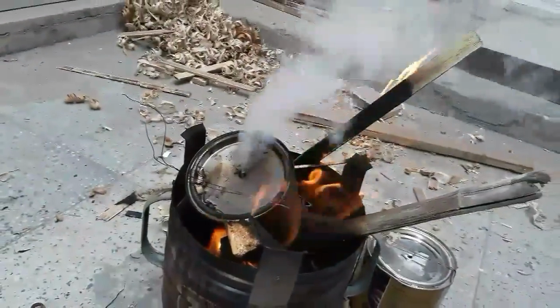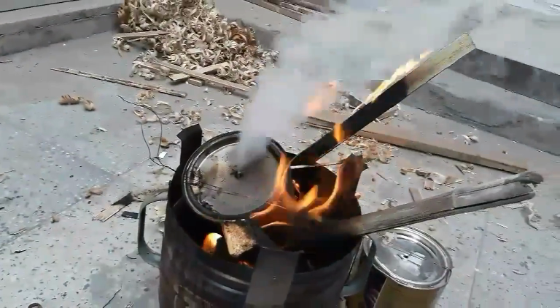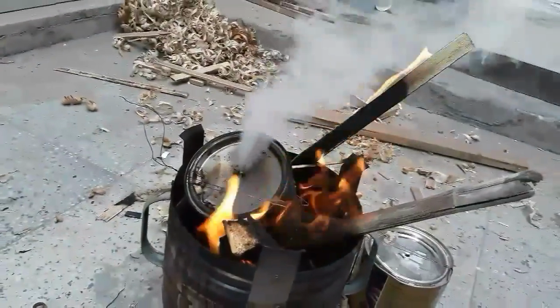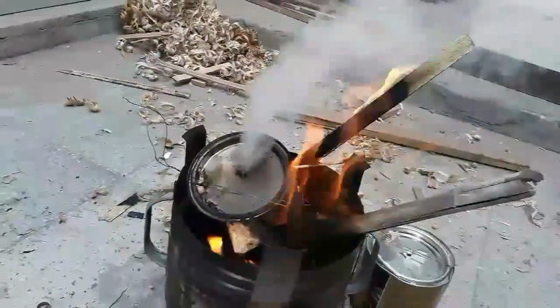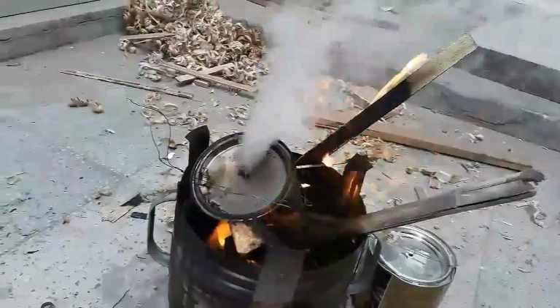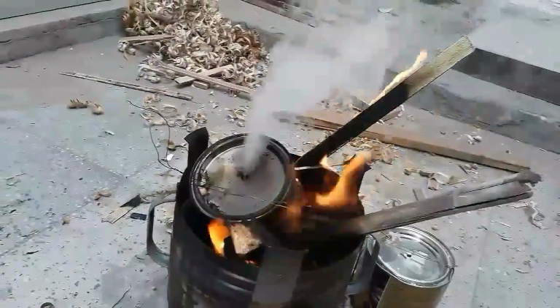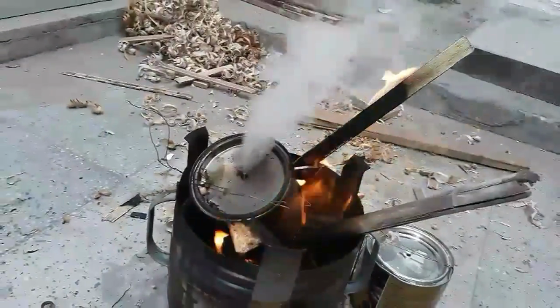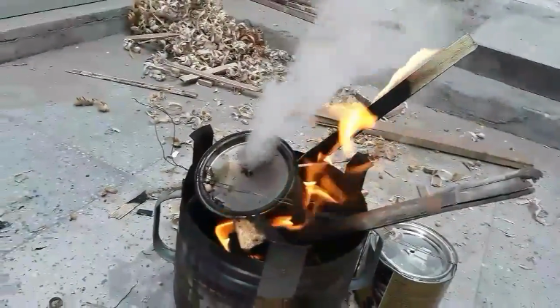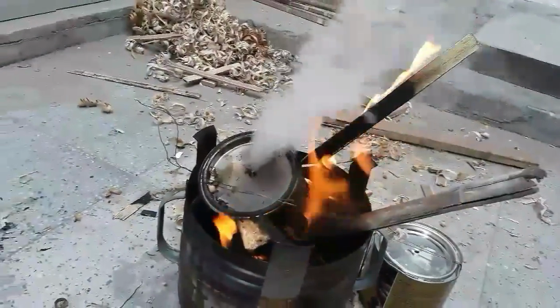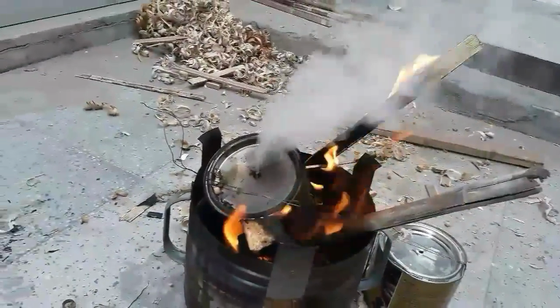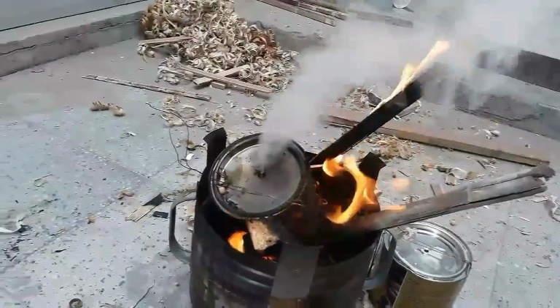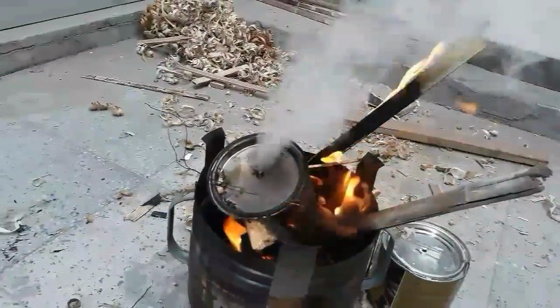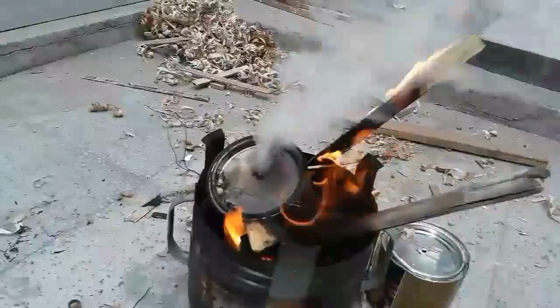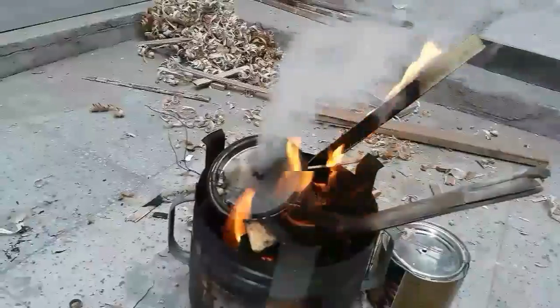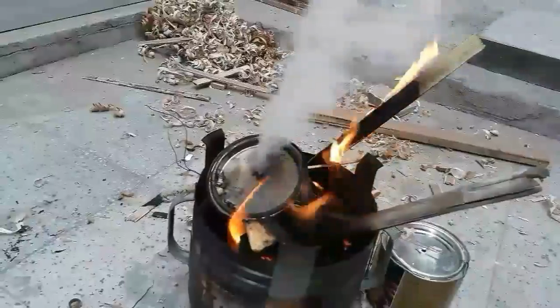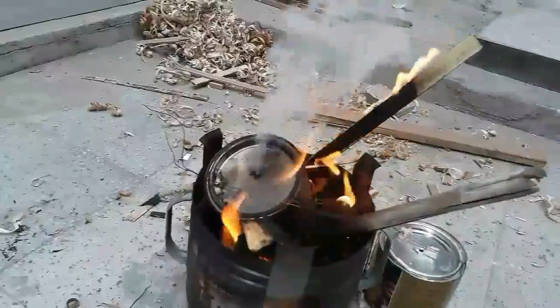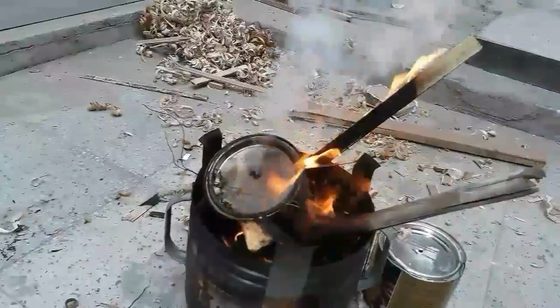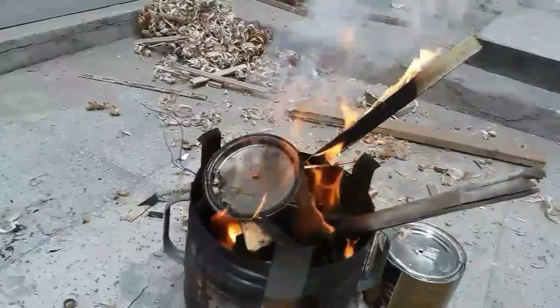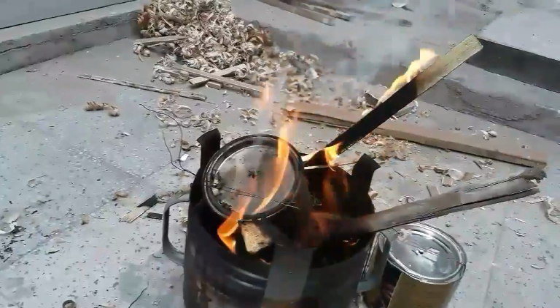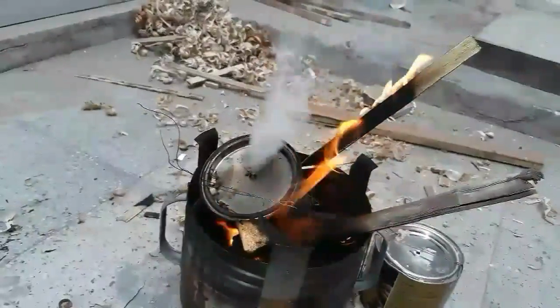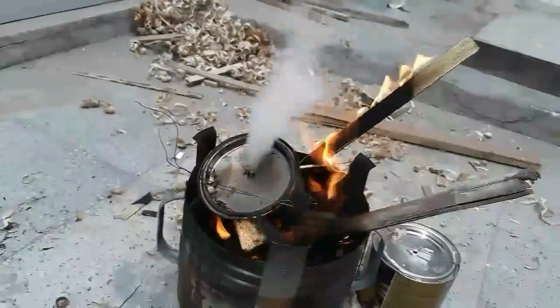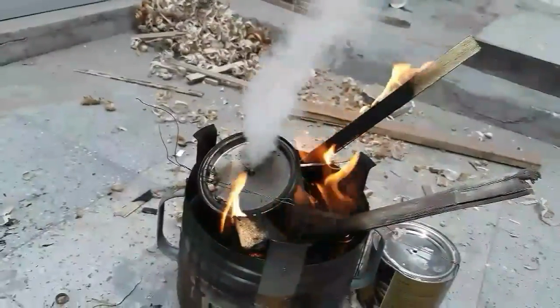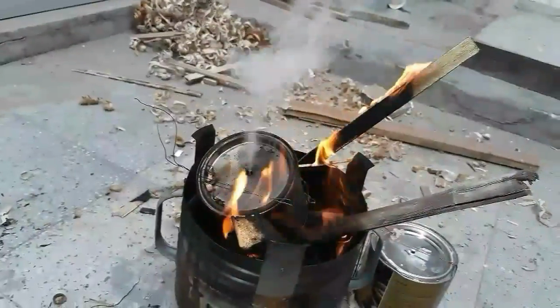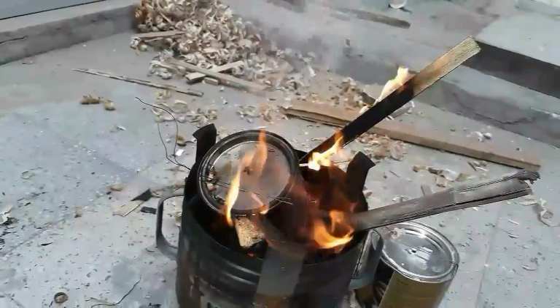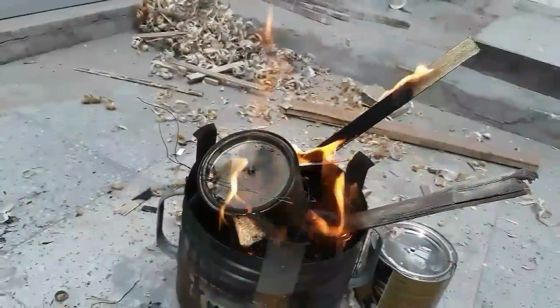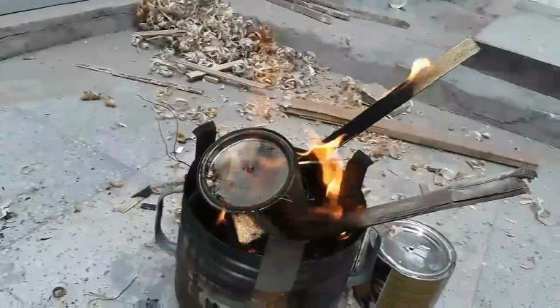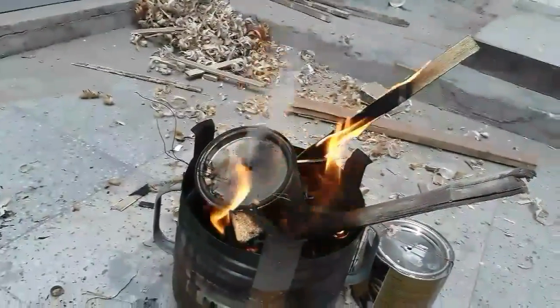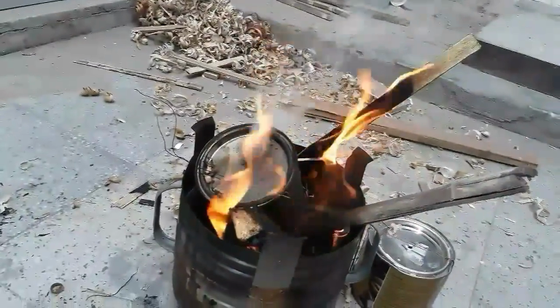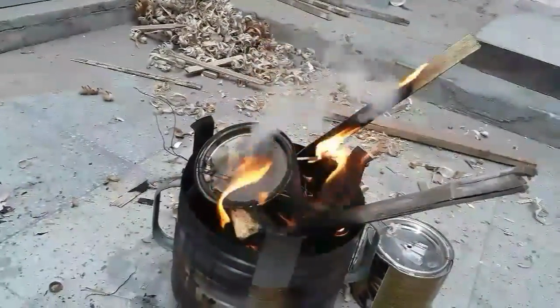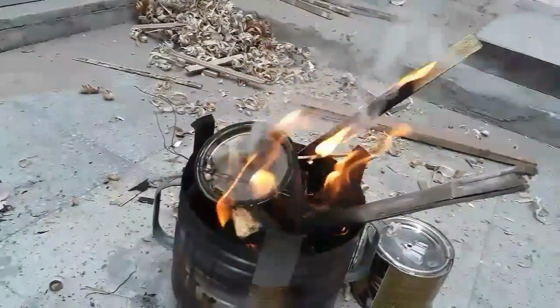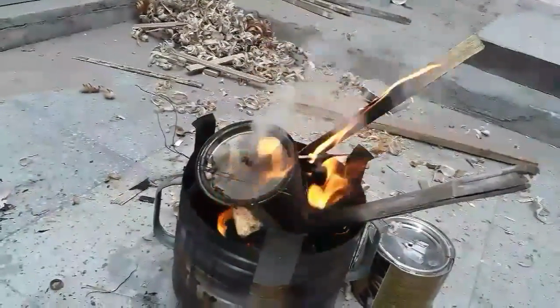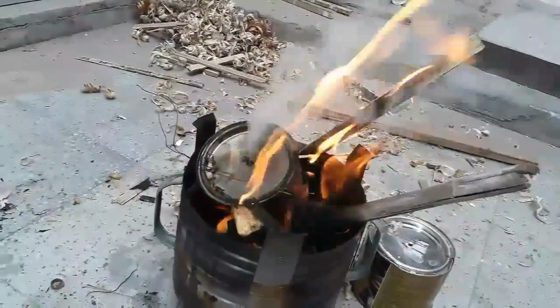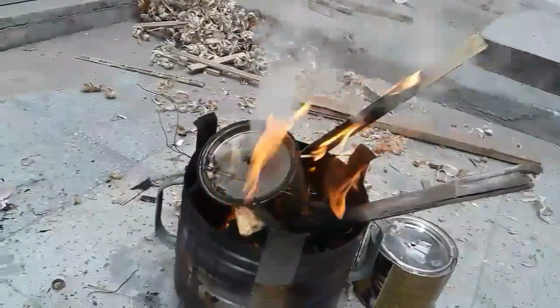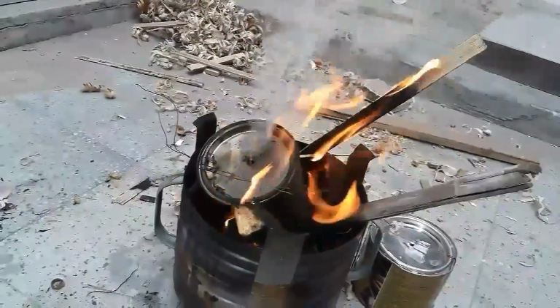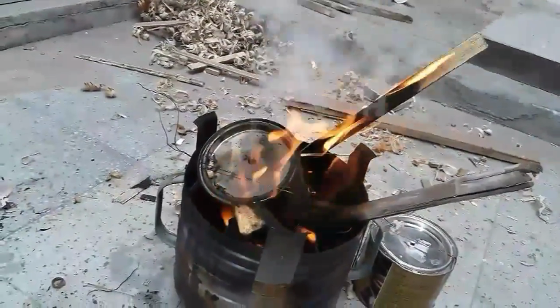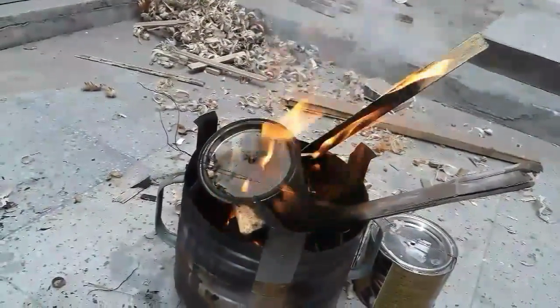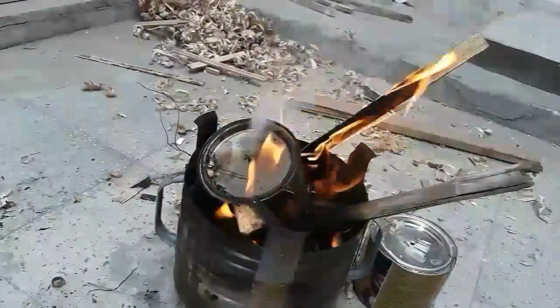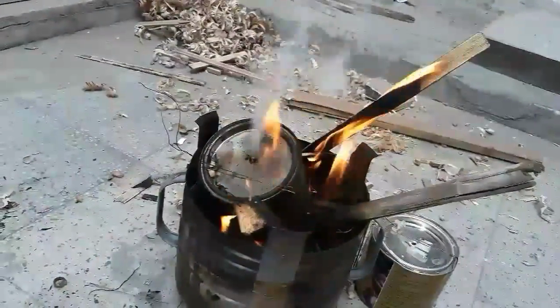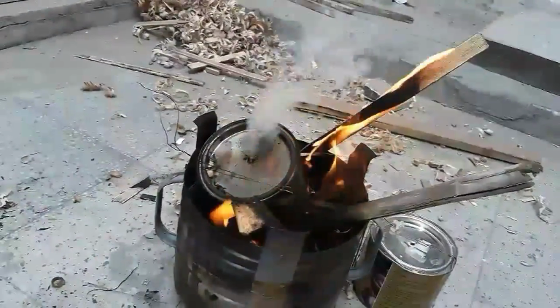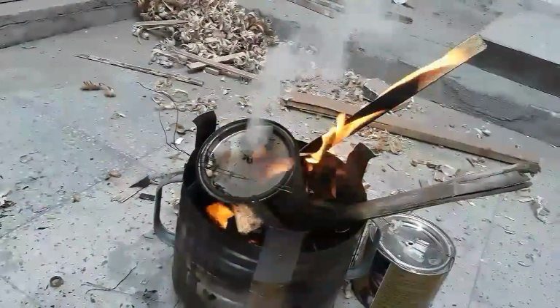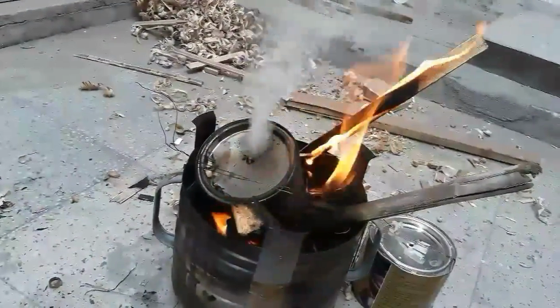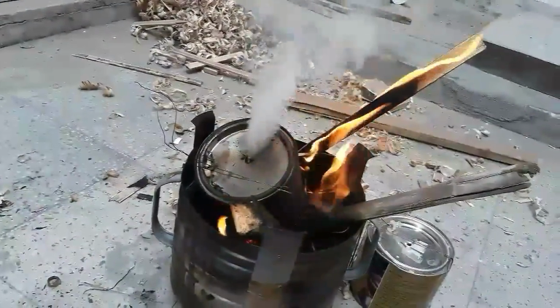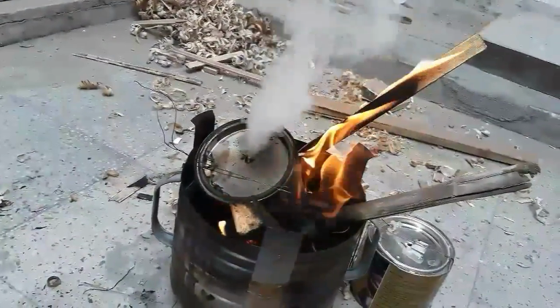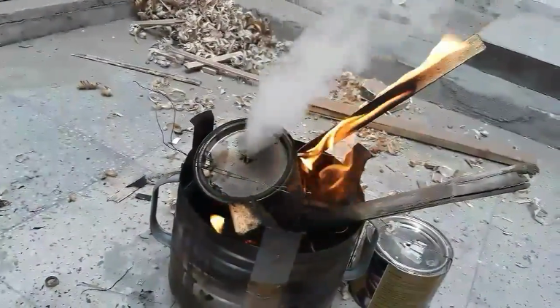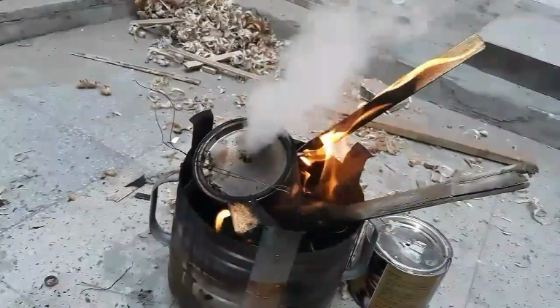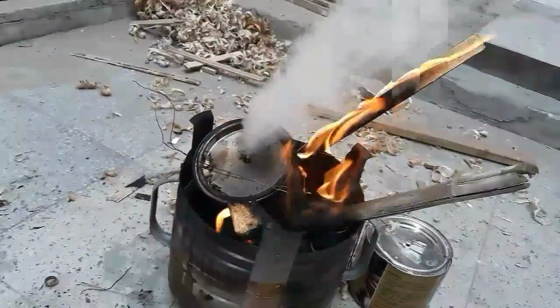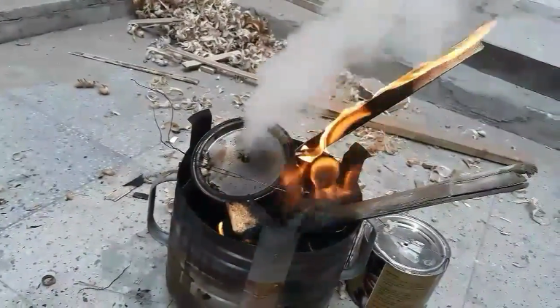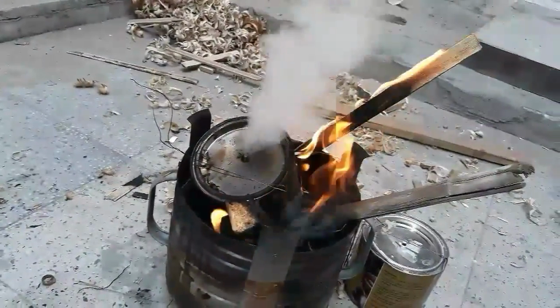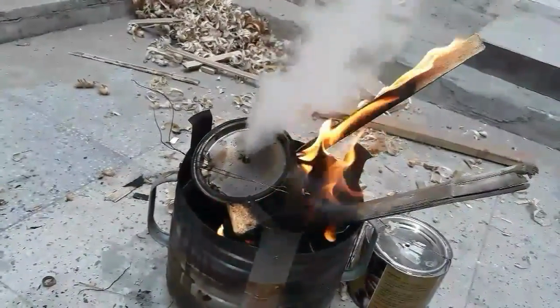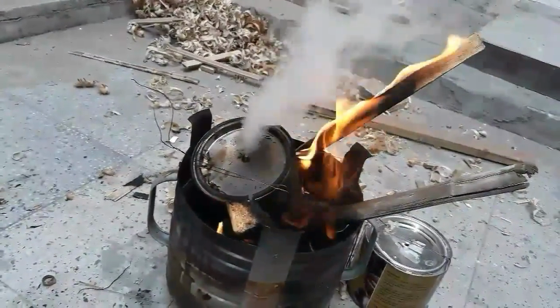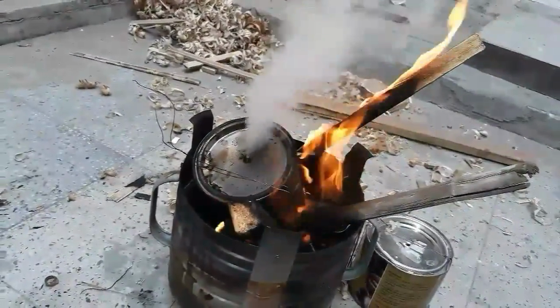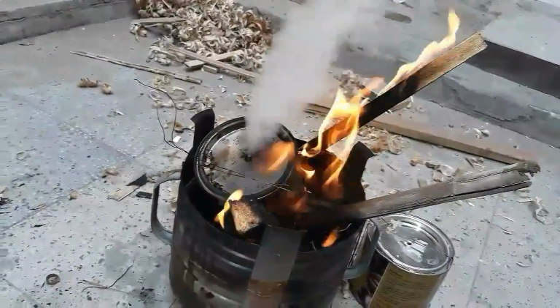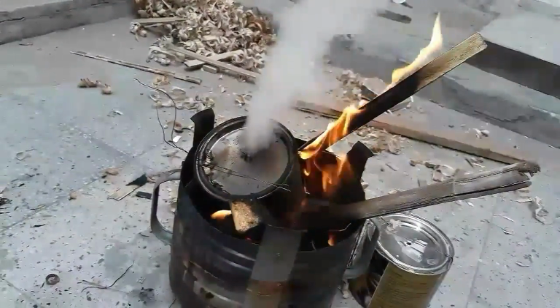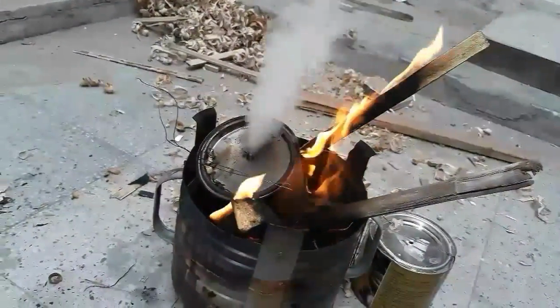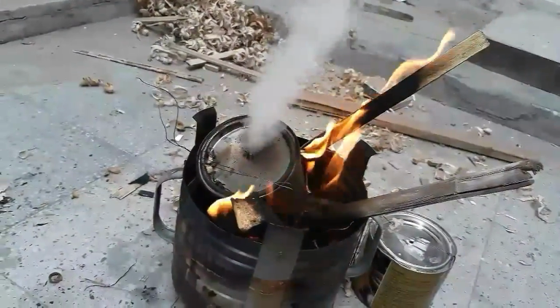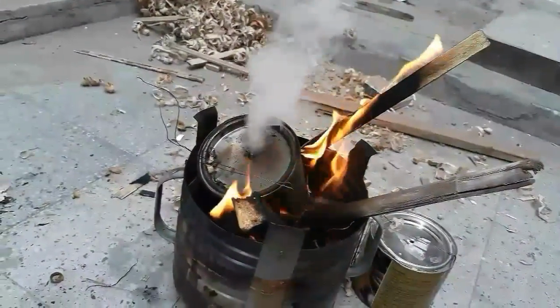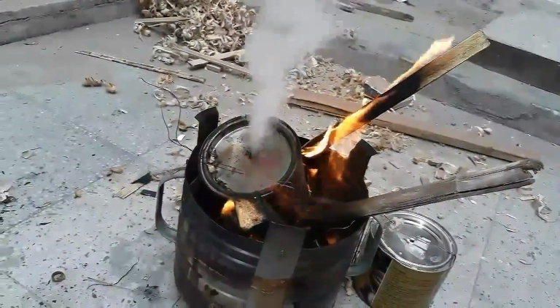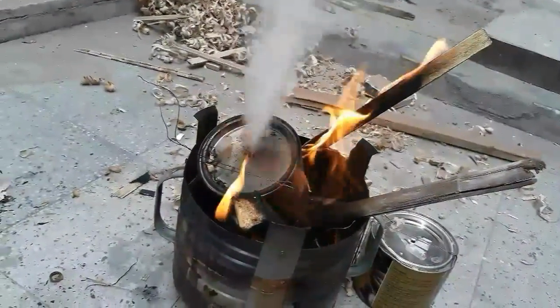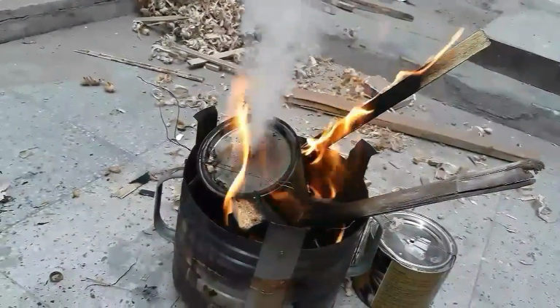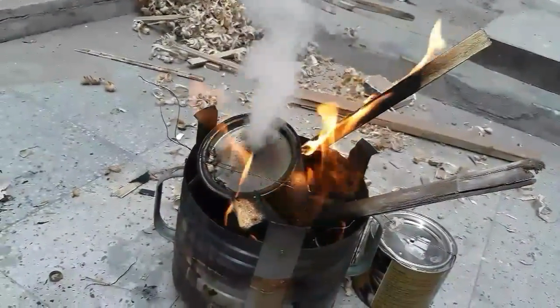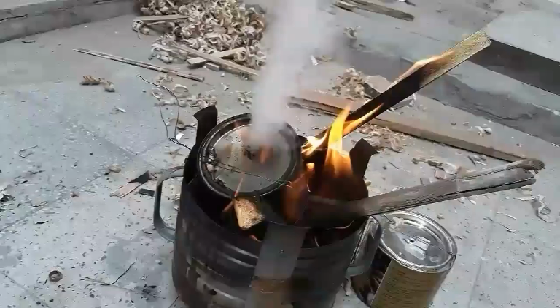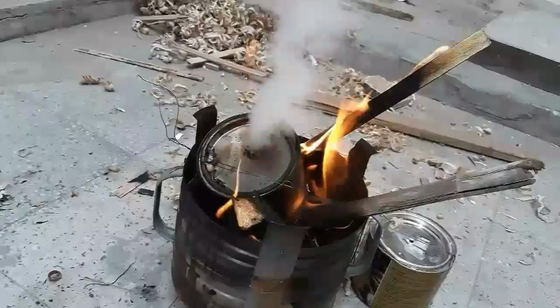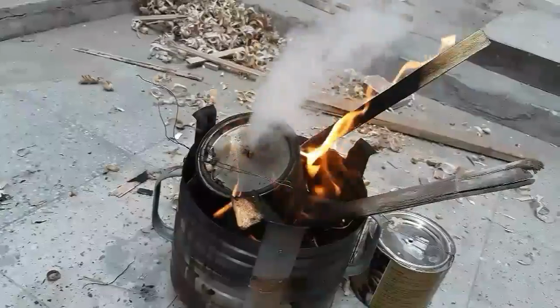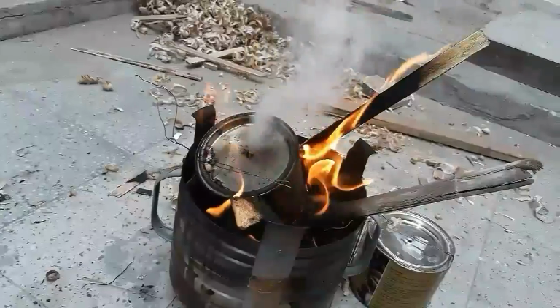At this level the inside process is at its maximum rate. As you can see, the amount of wood gas coming out is quite large.